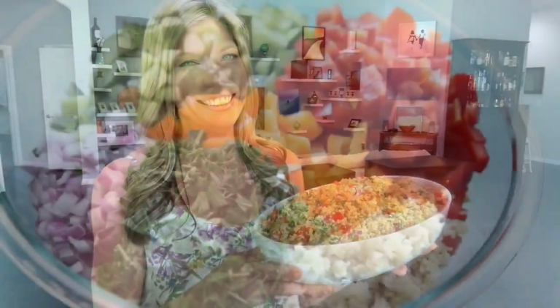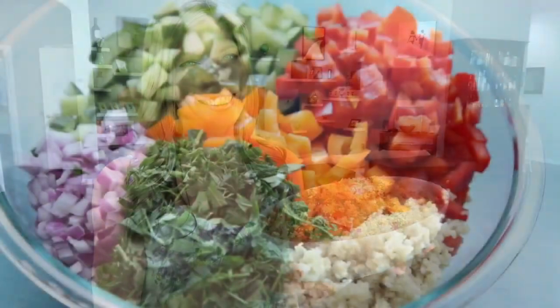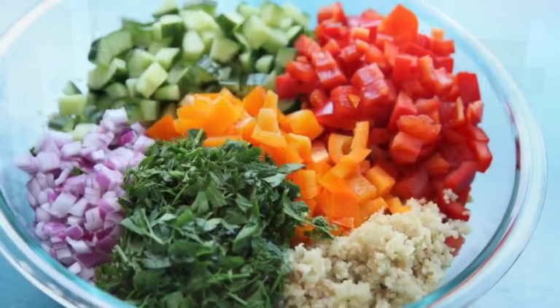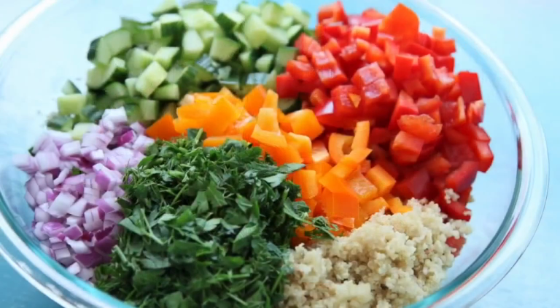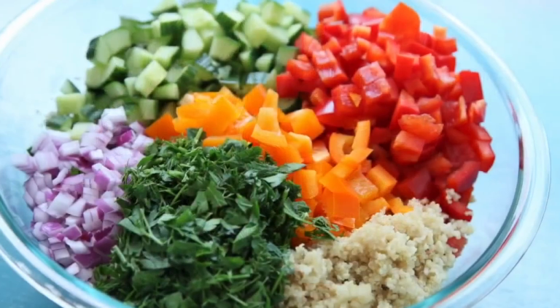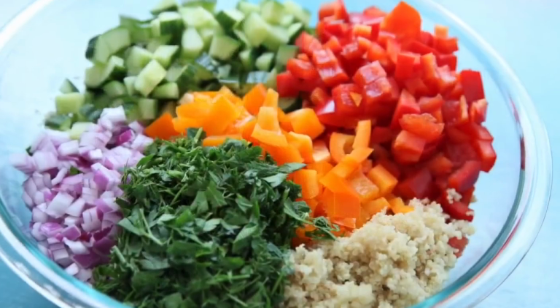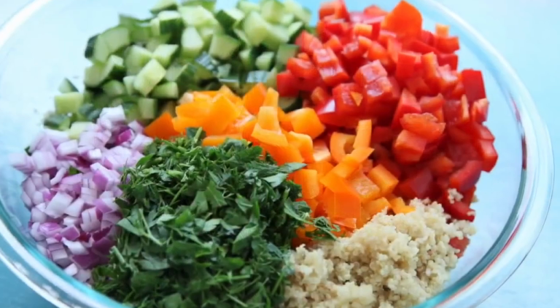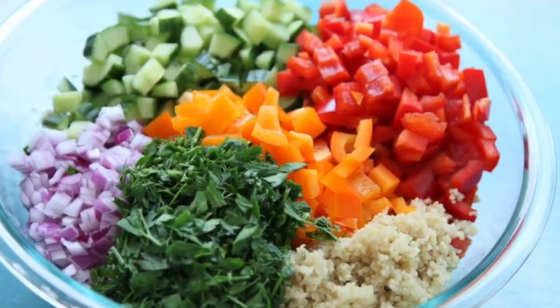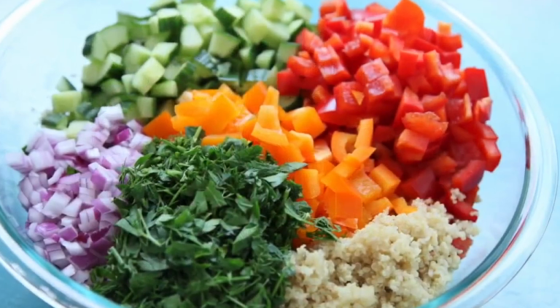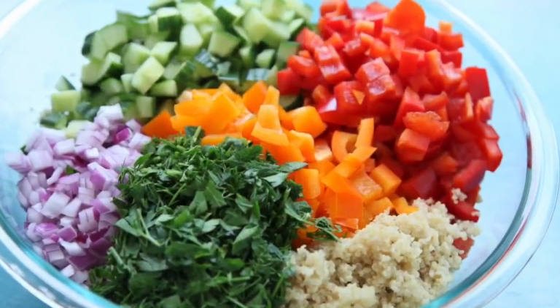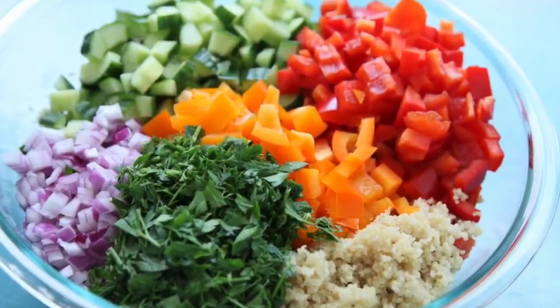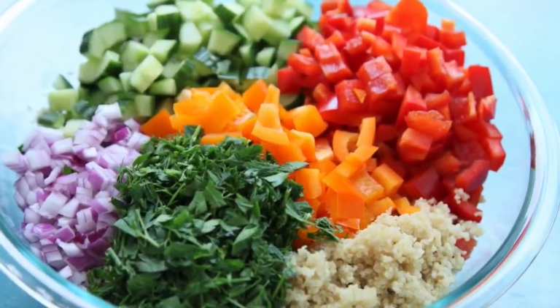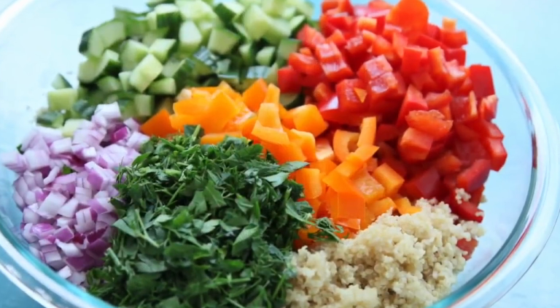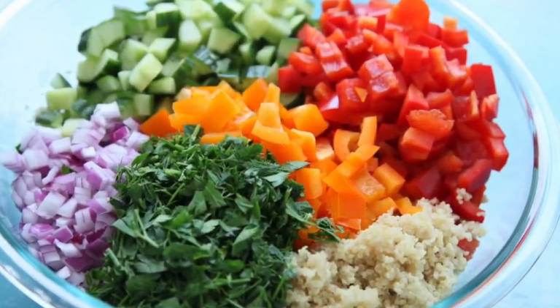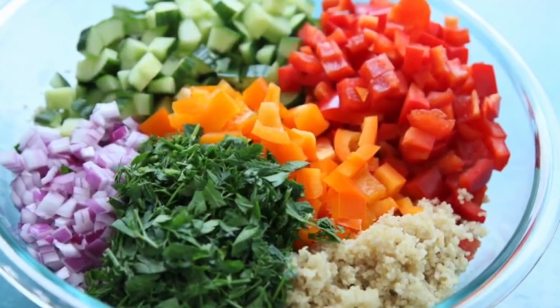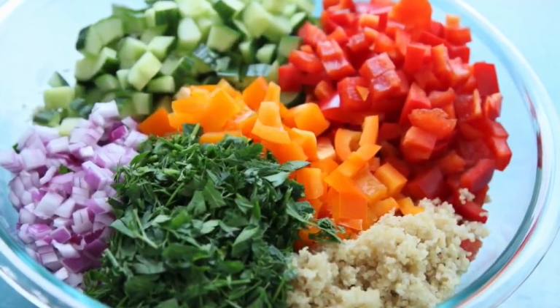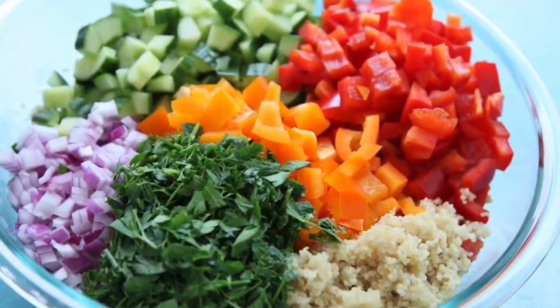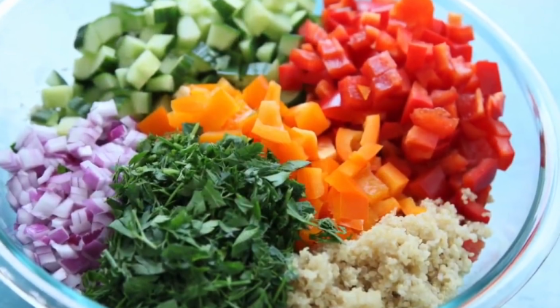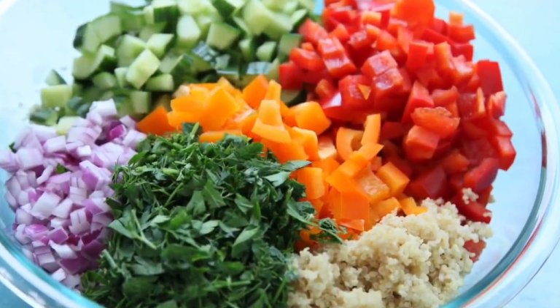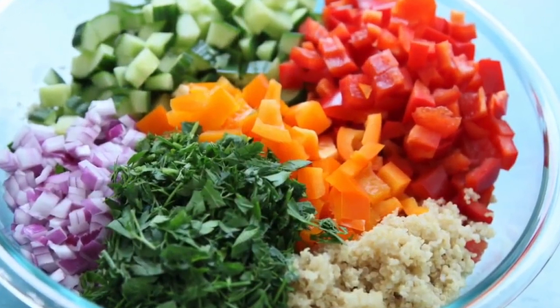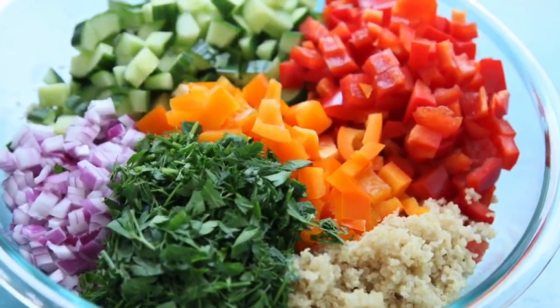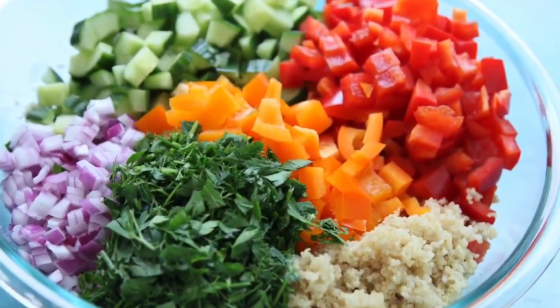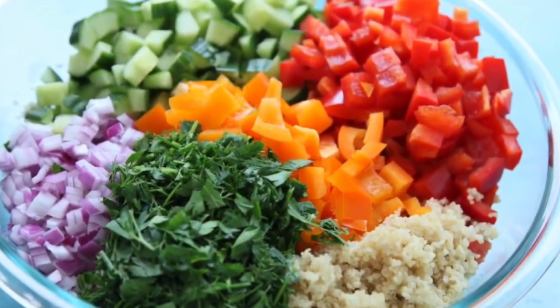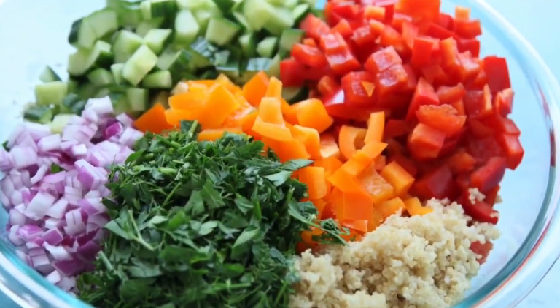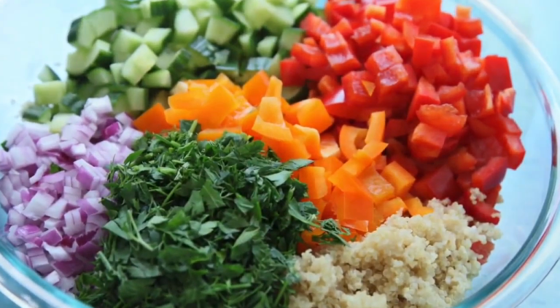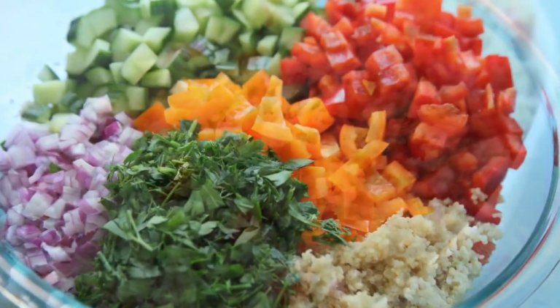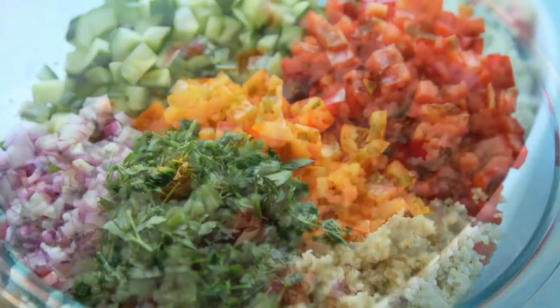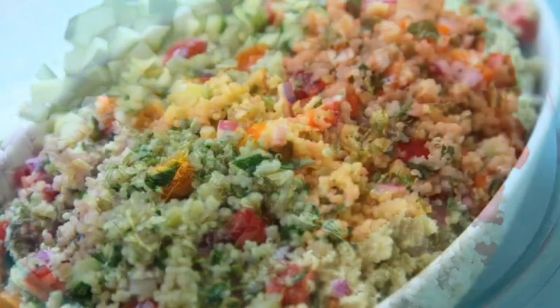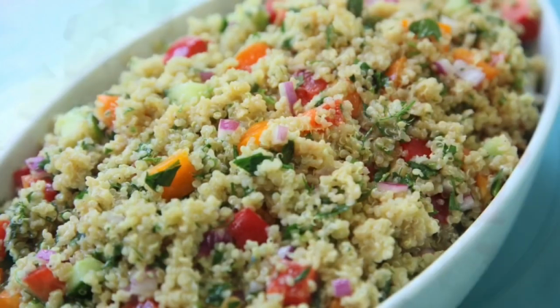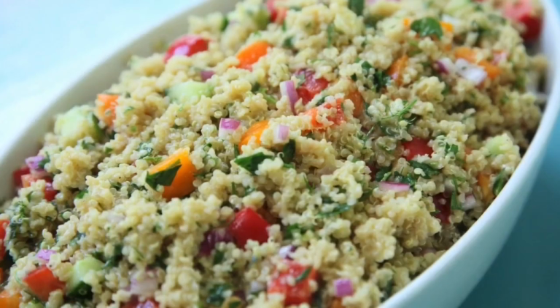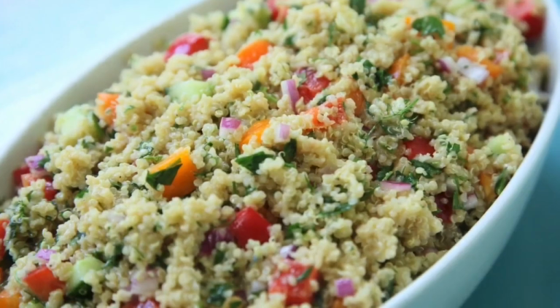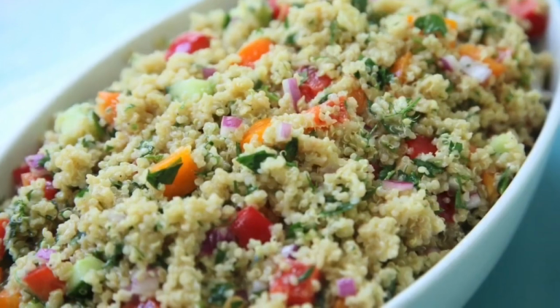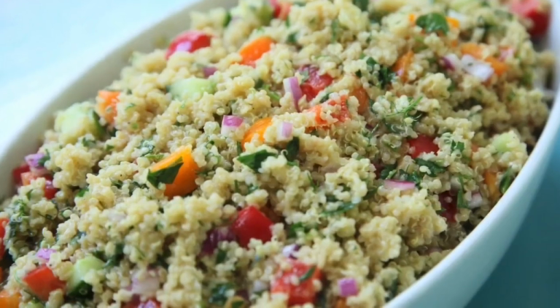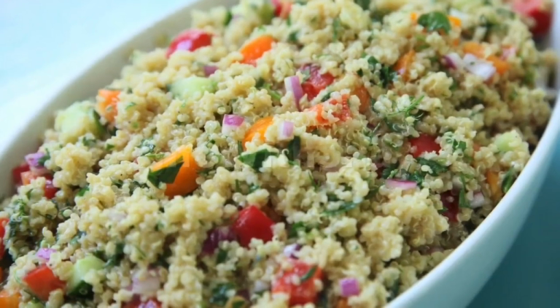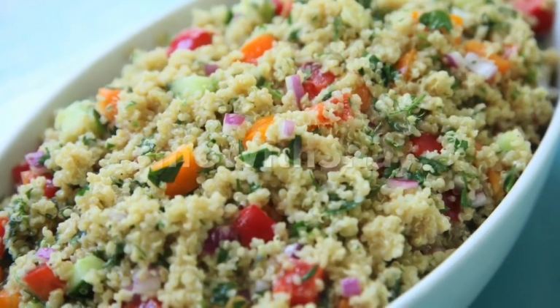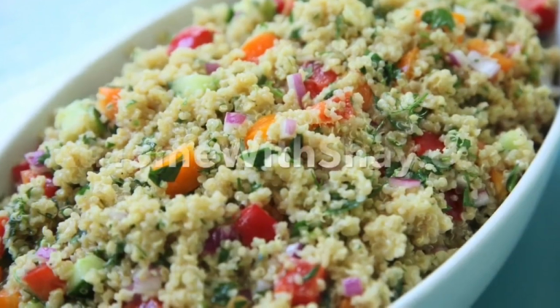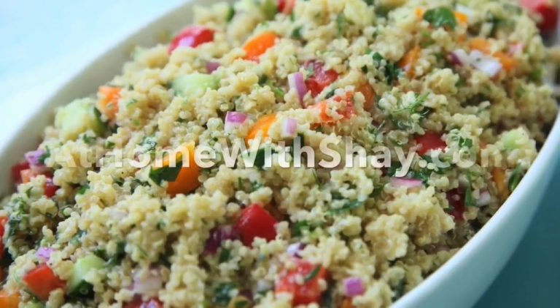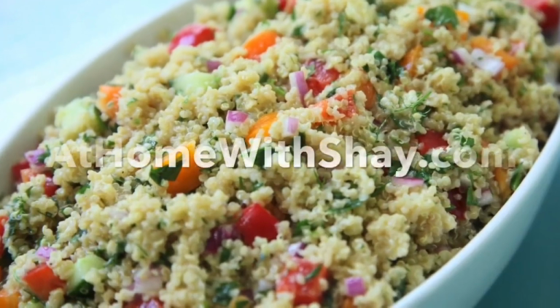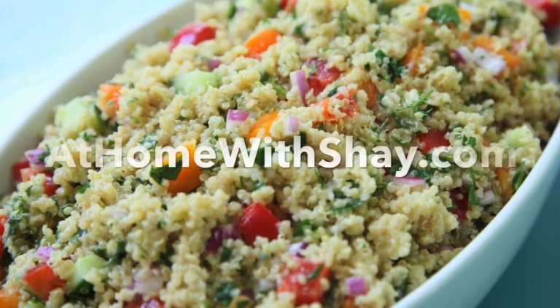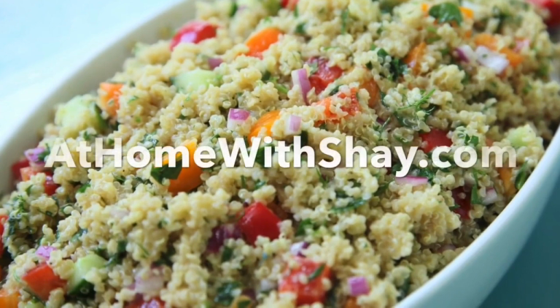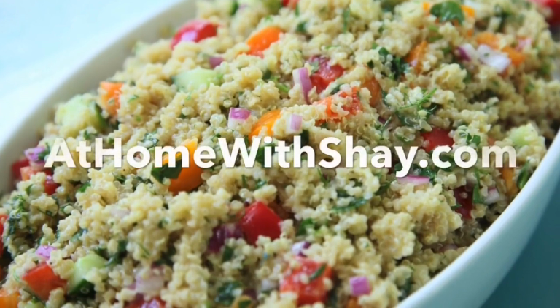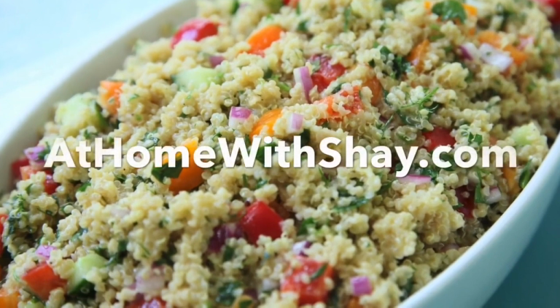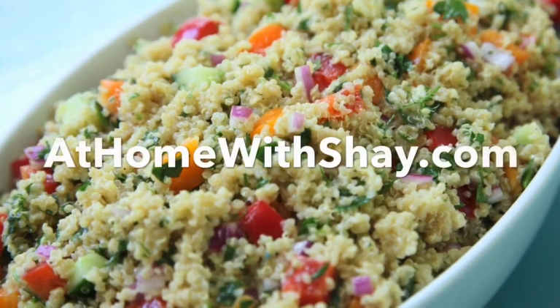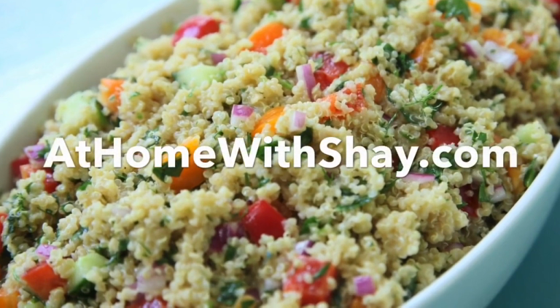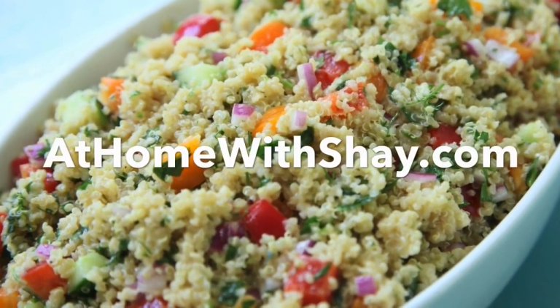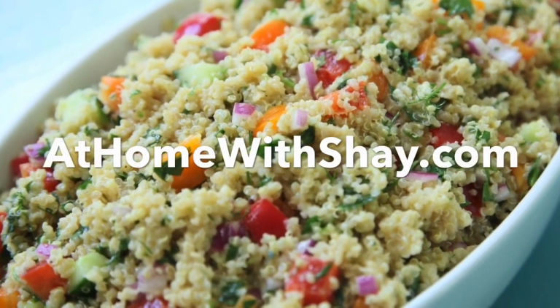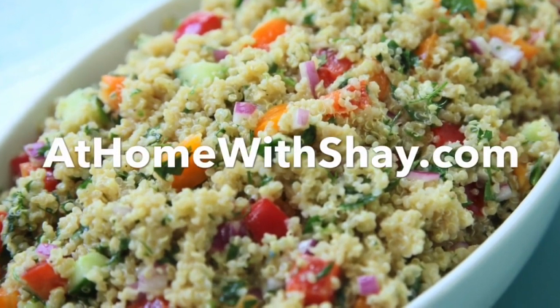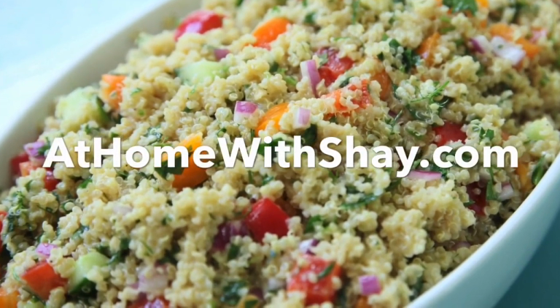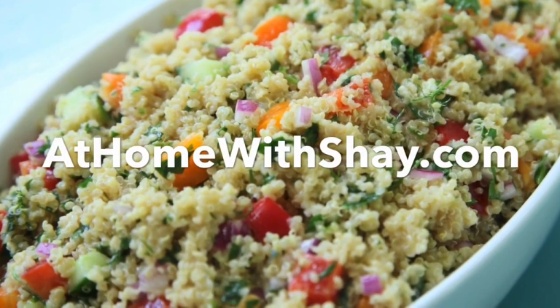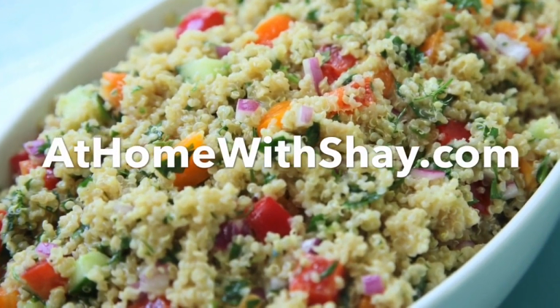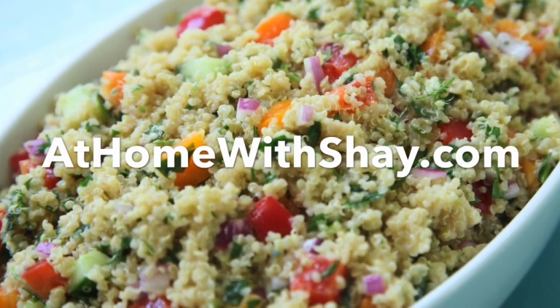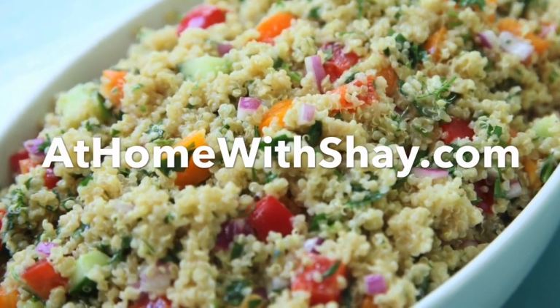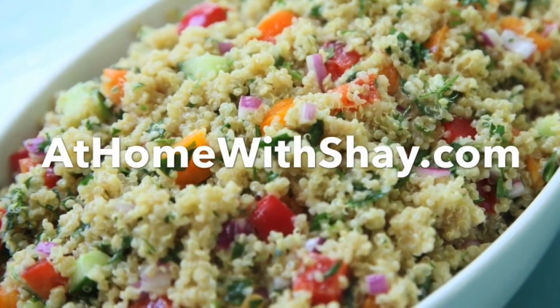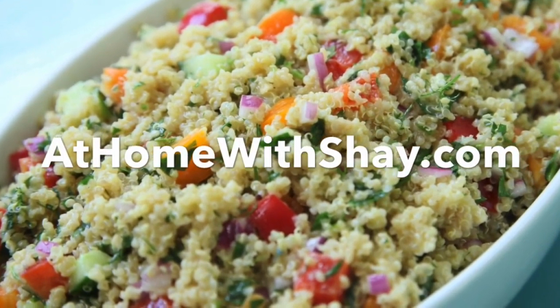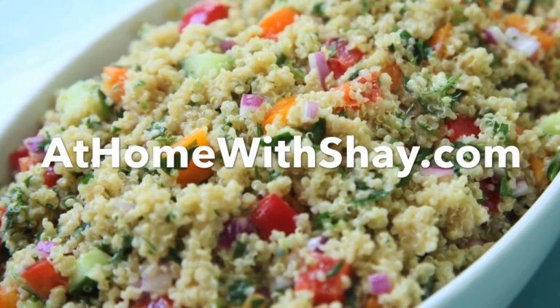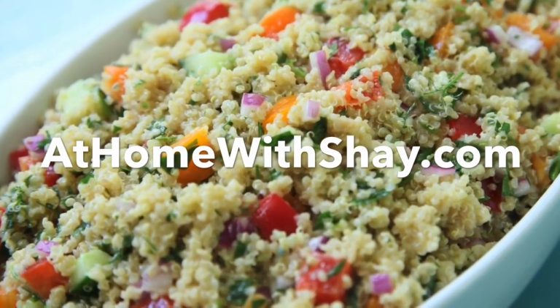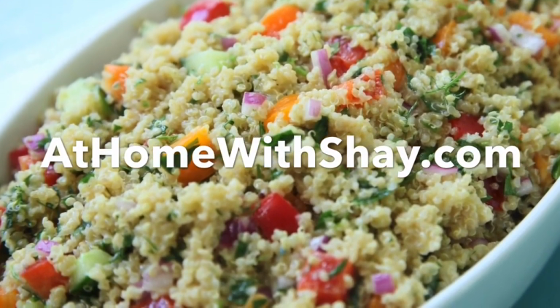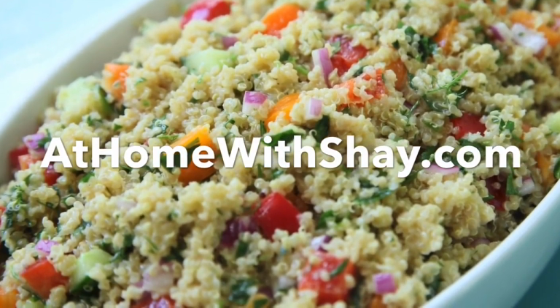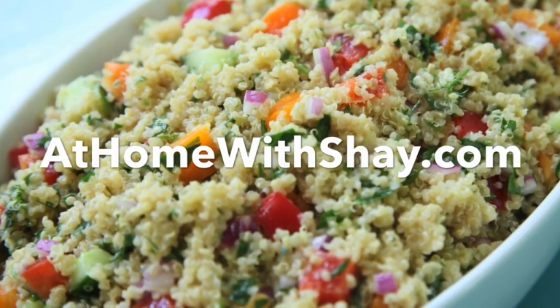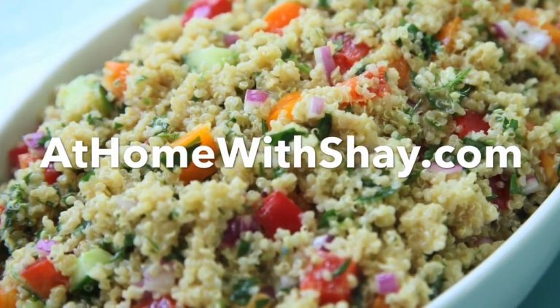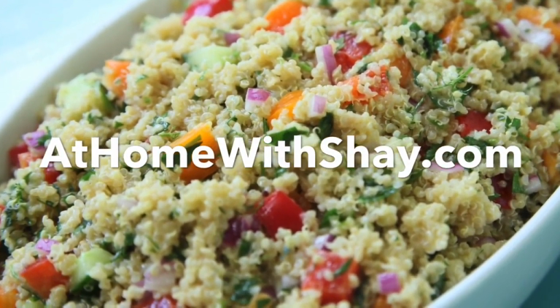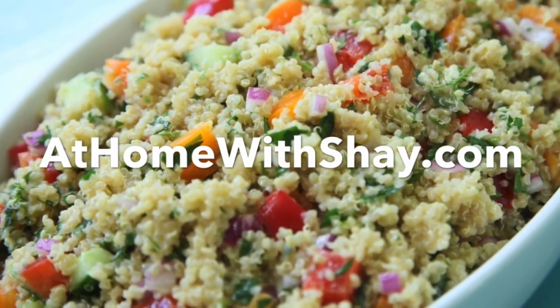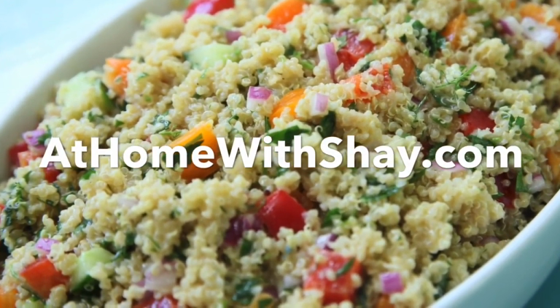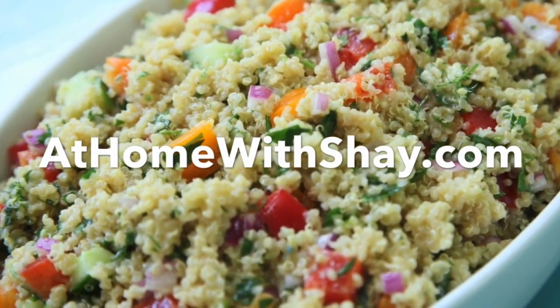And of course, you can find this recipe and many more at HomeWithShea.com. Shea Ryan, ABC Action News.